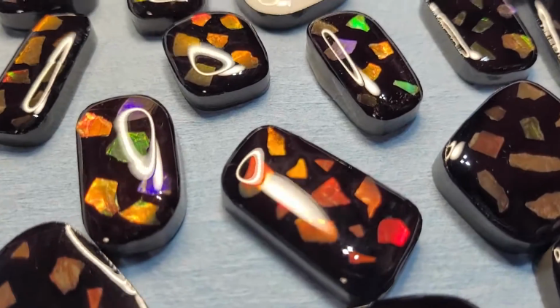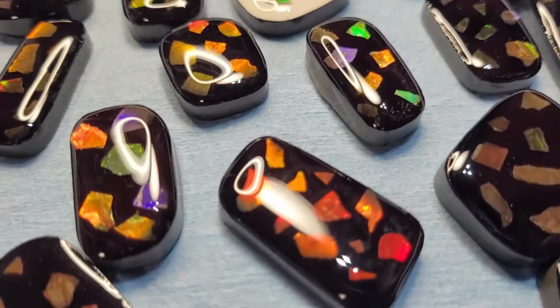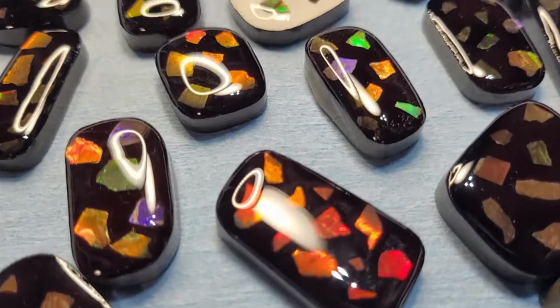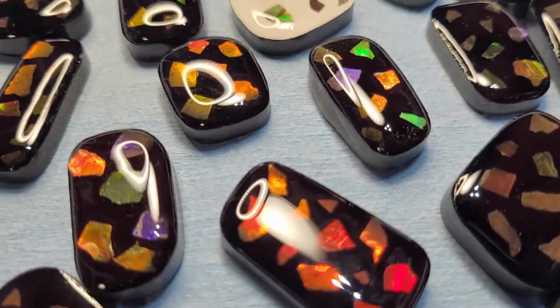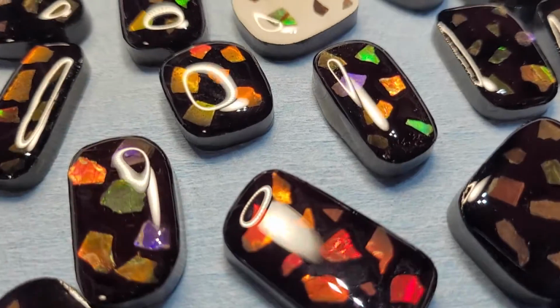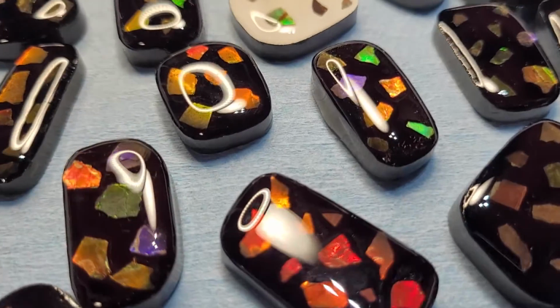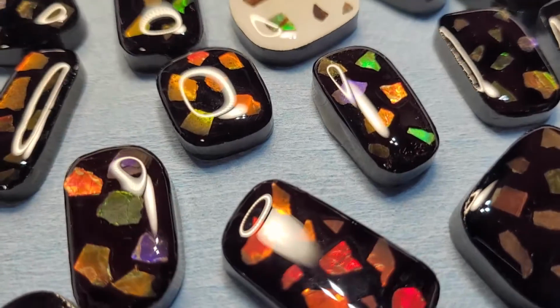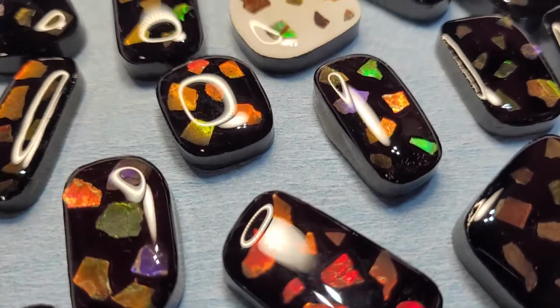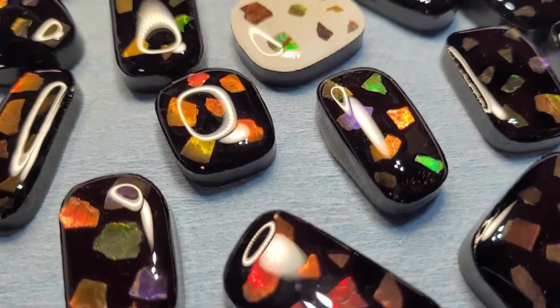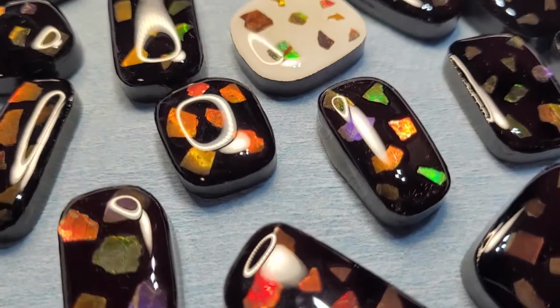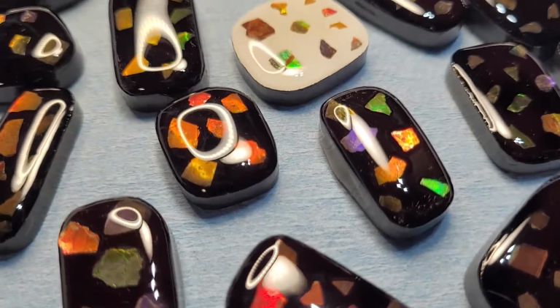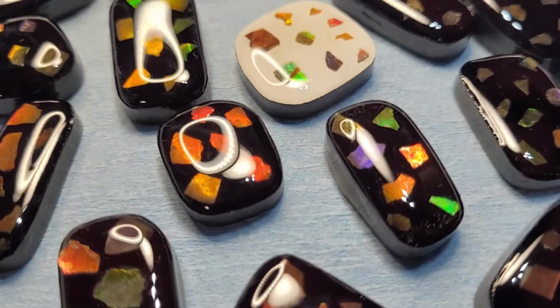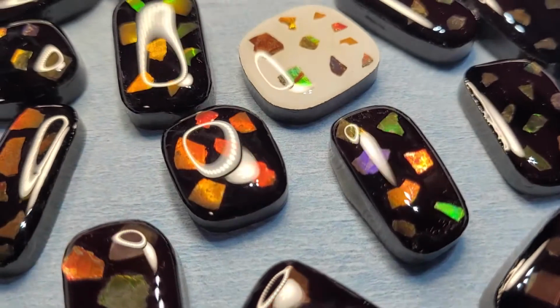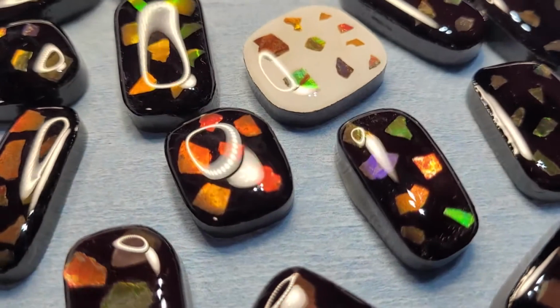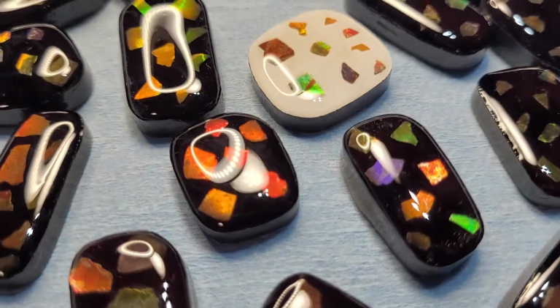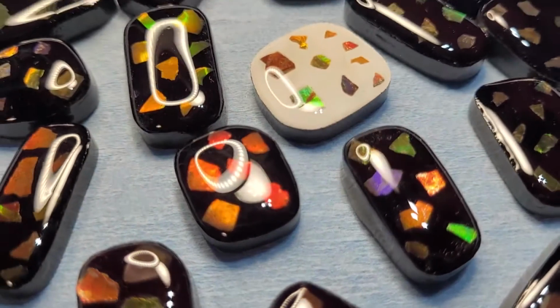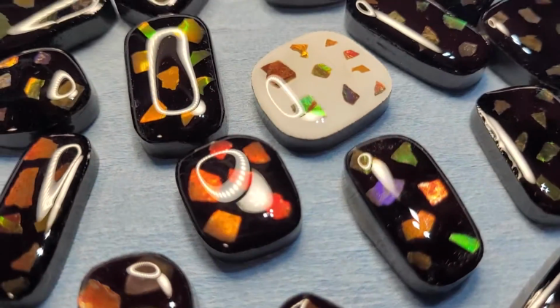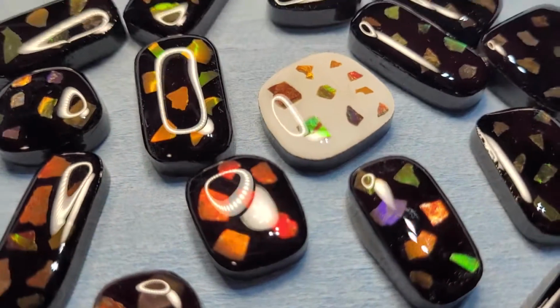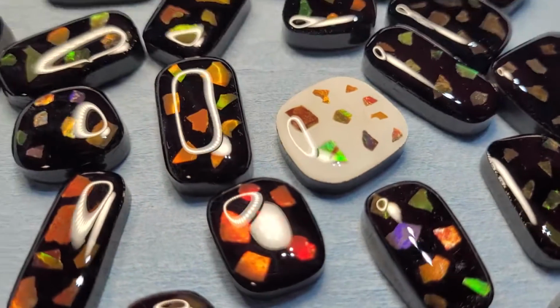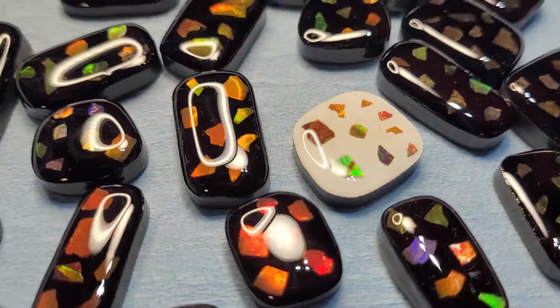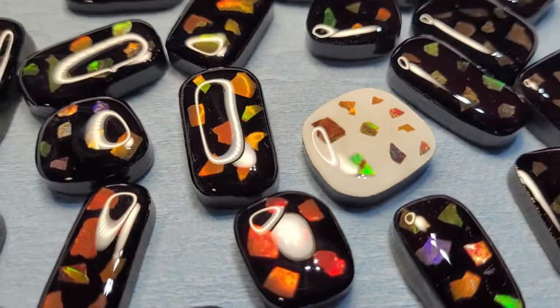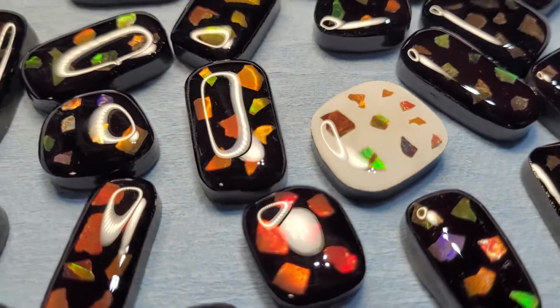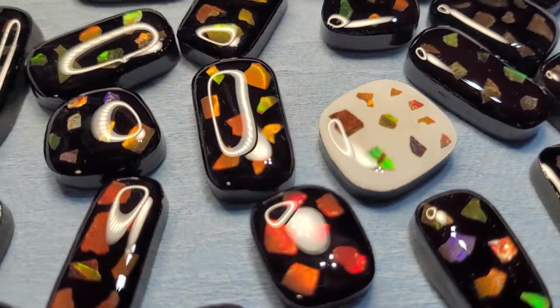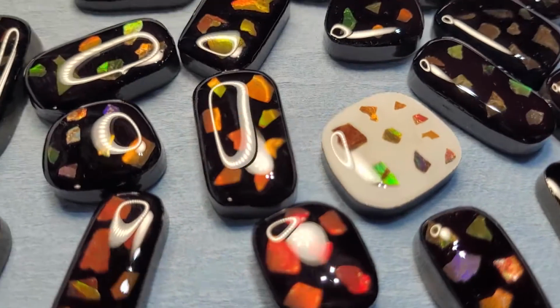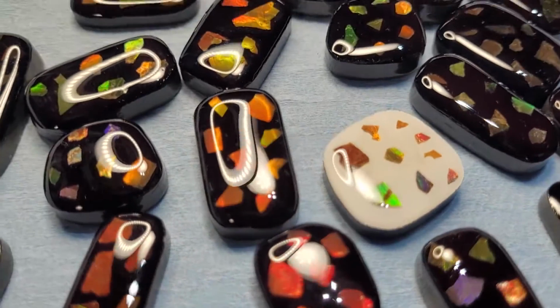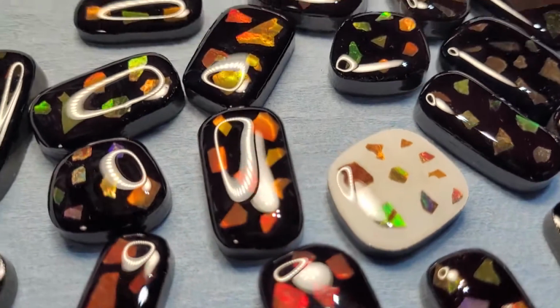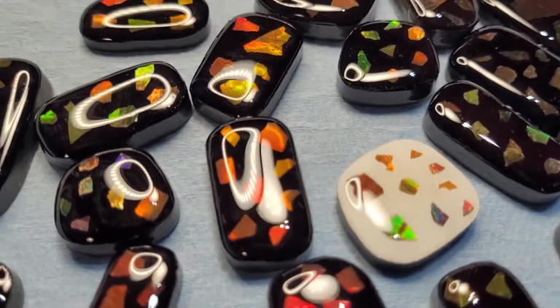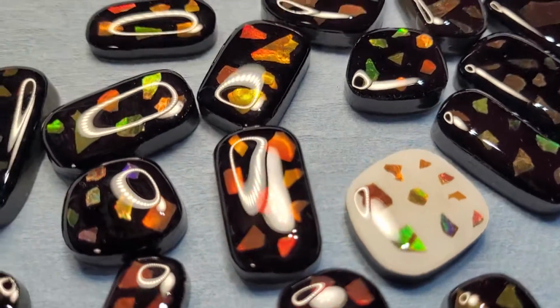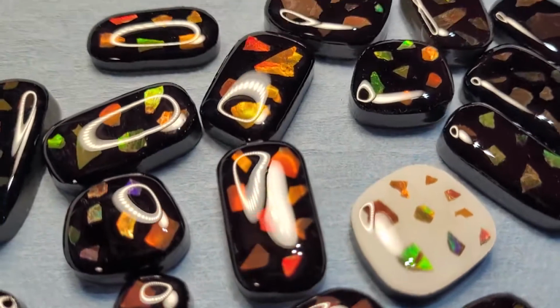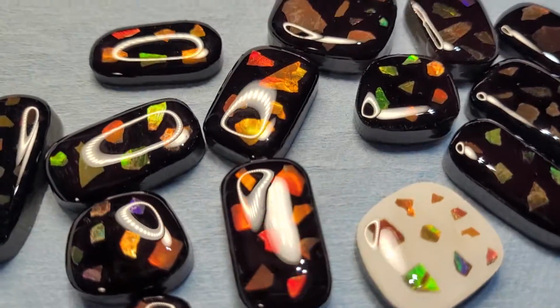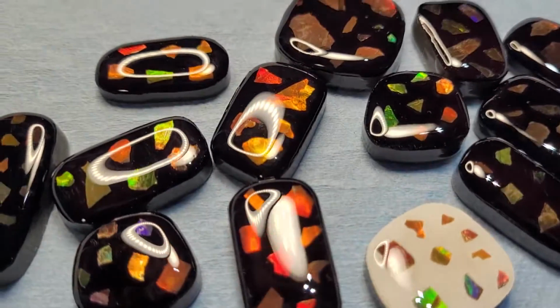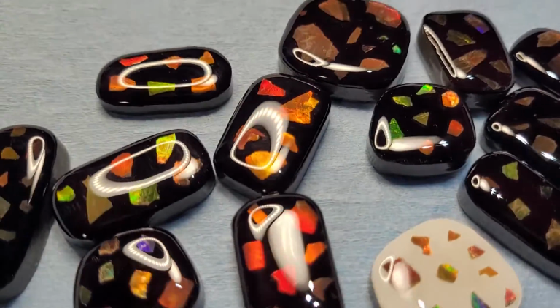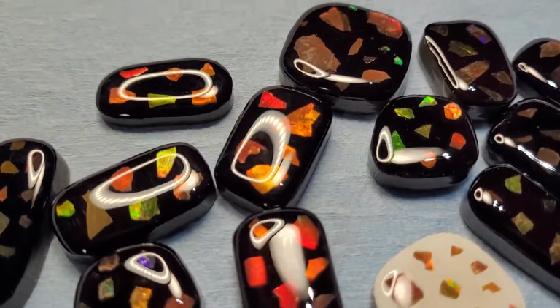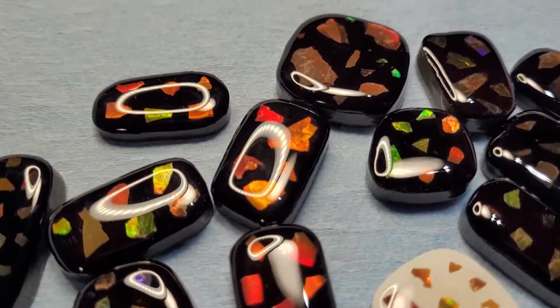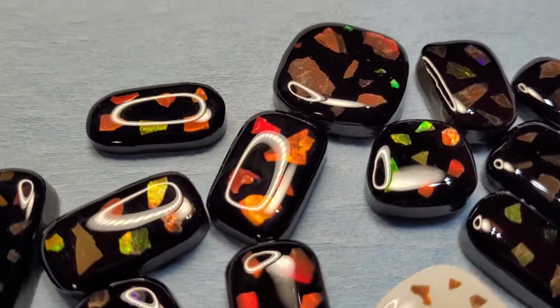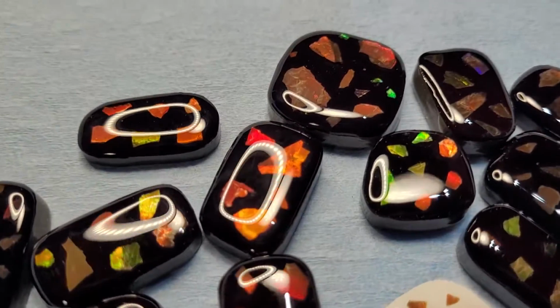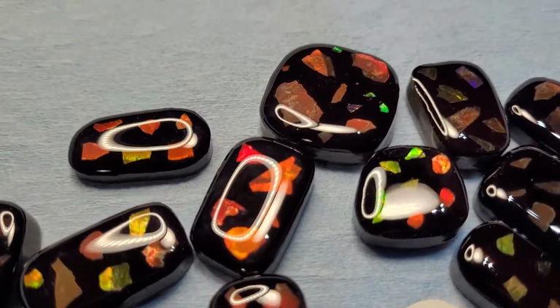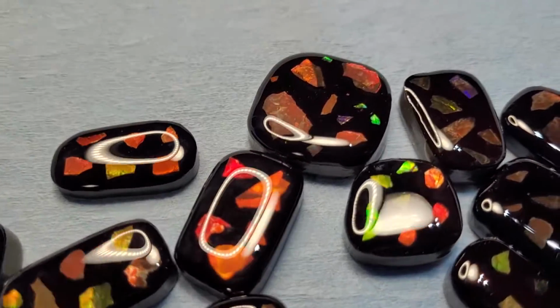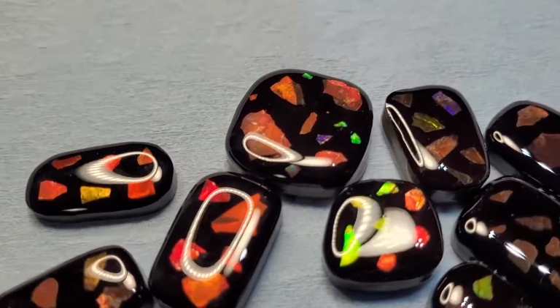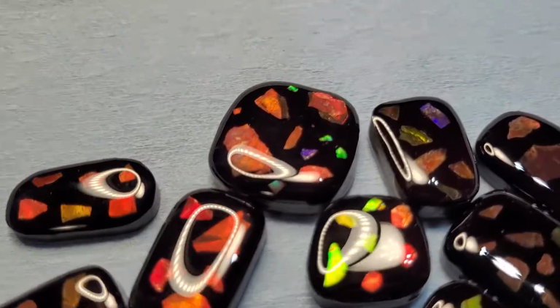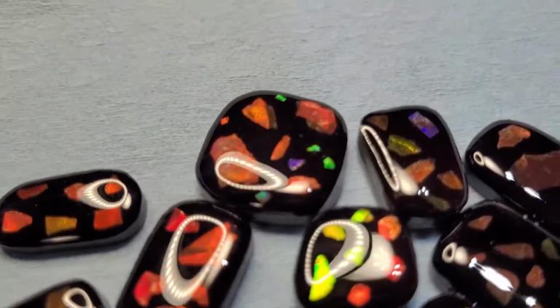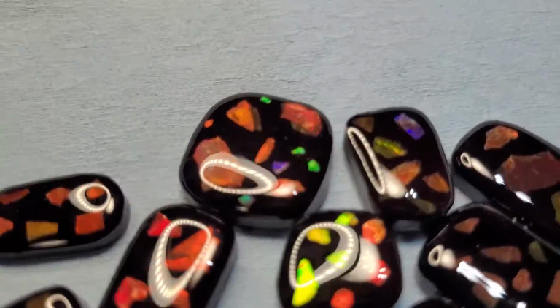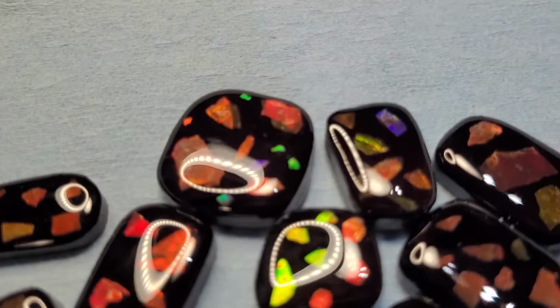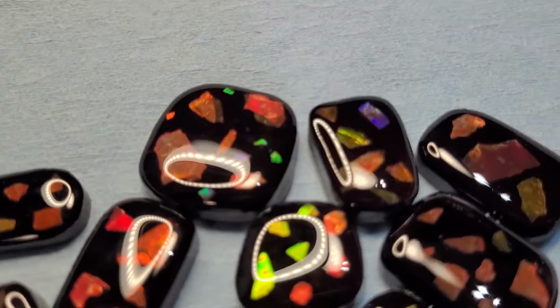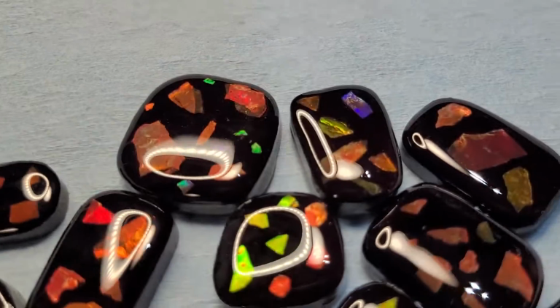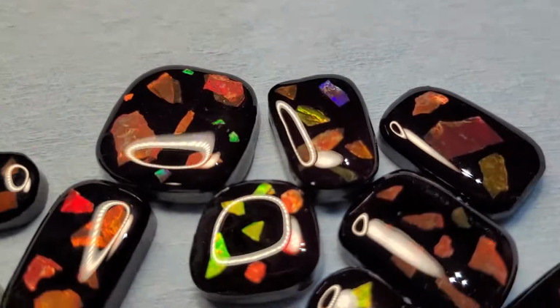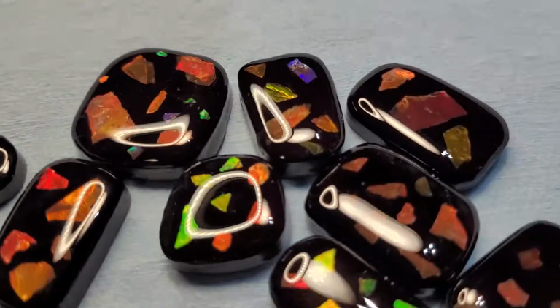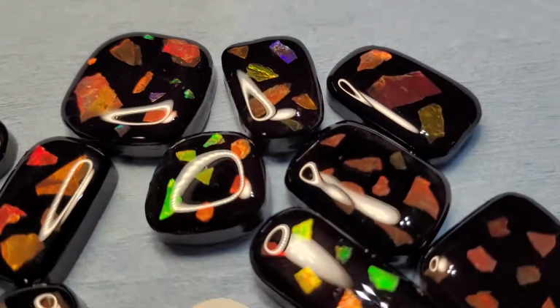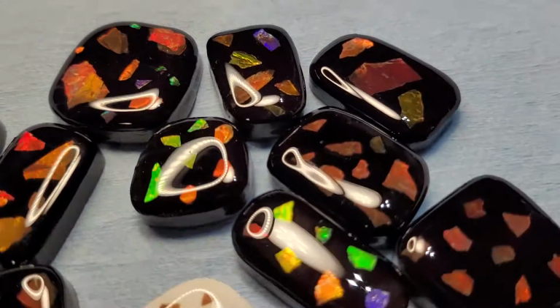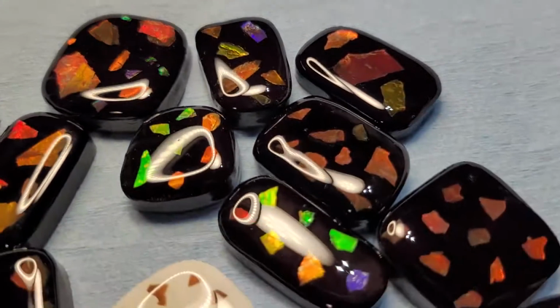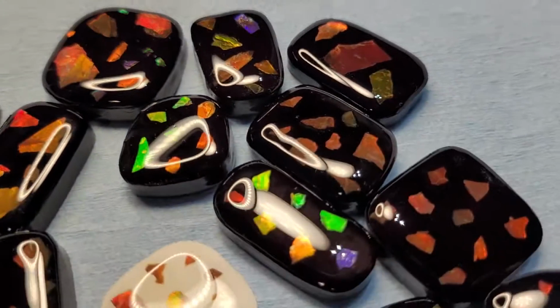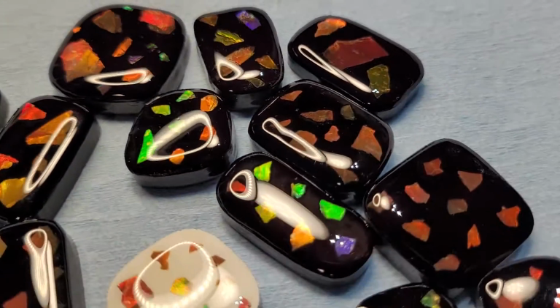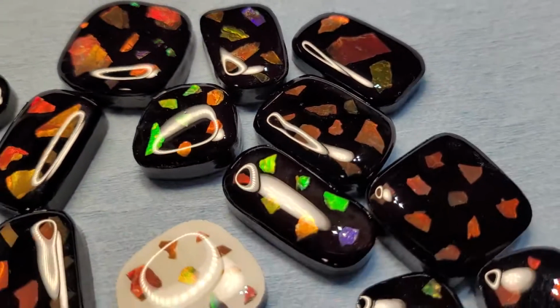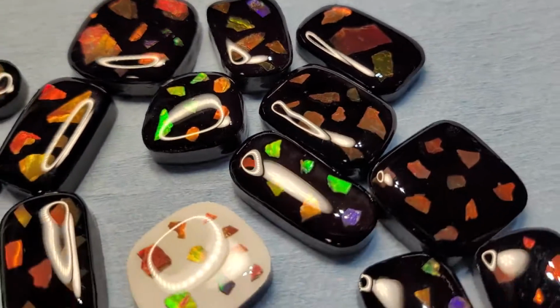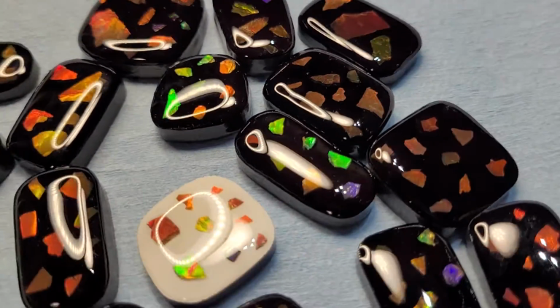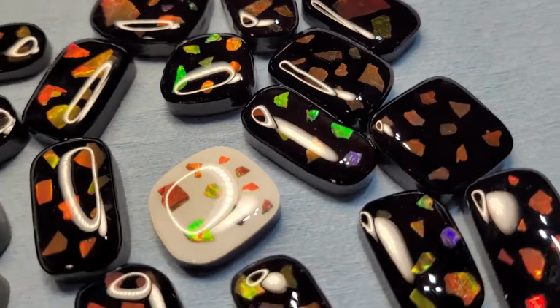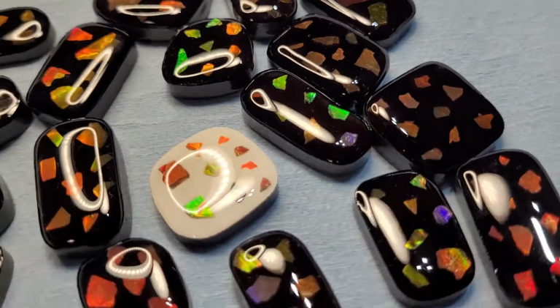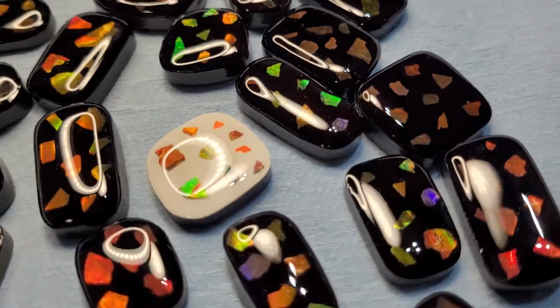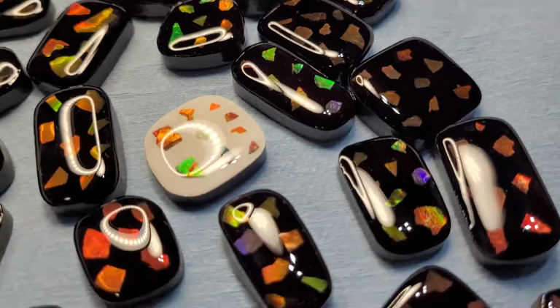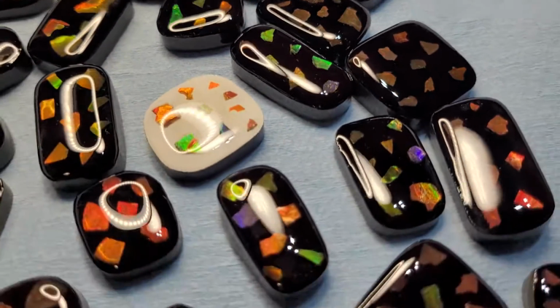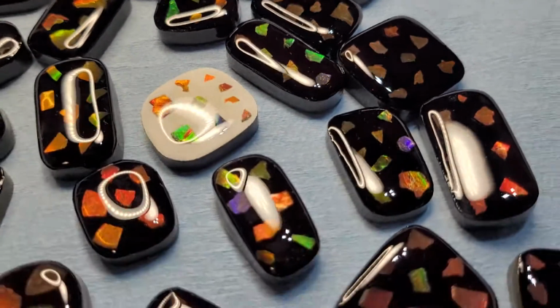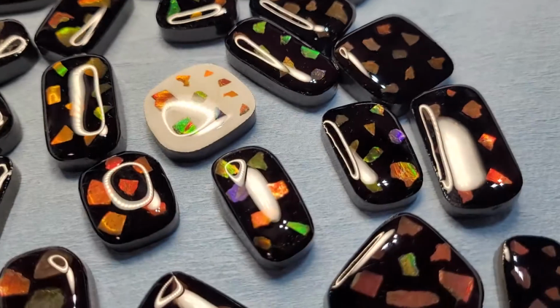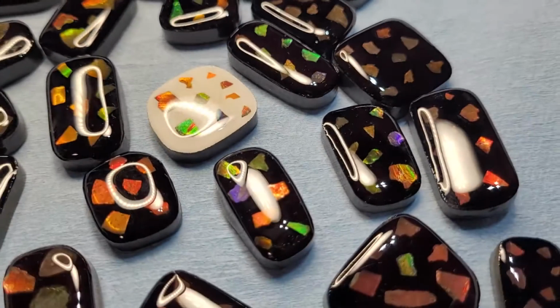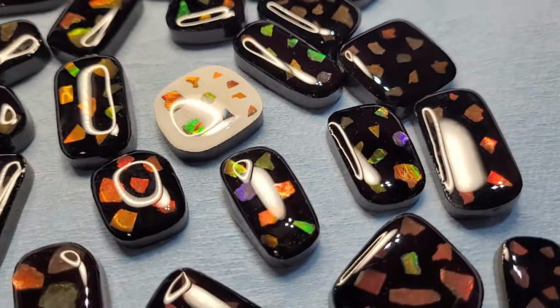And then look at how it turns out — absolutely amazing. What do you guys think? Do you want to see more?